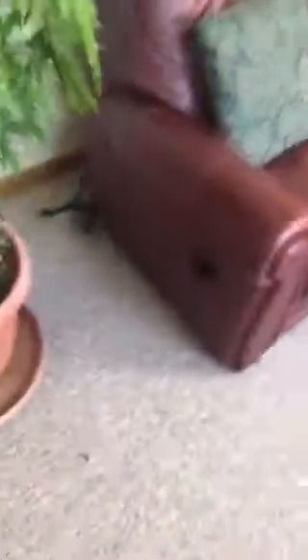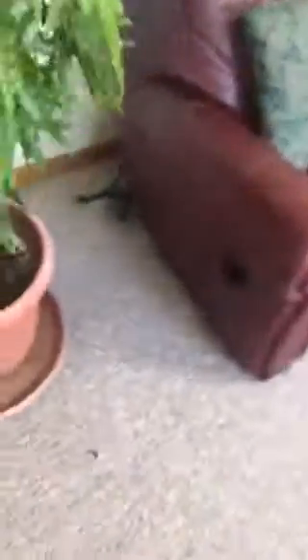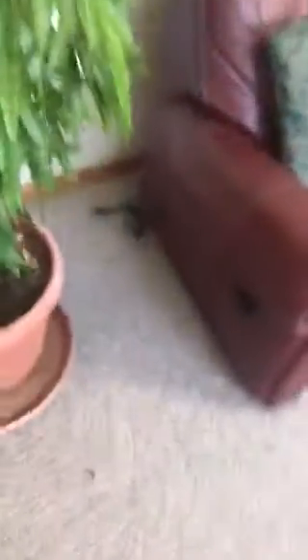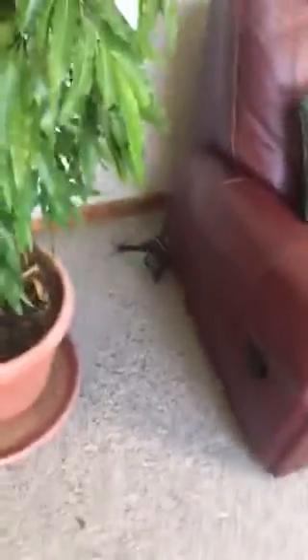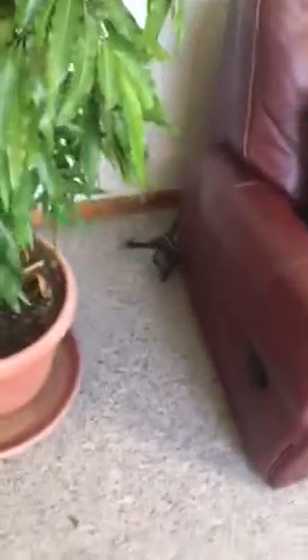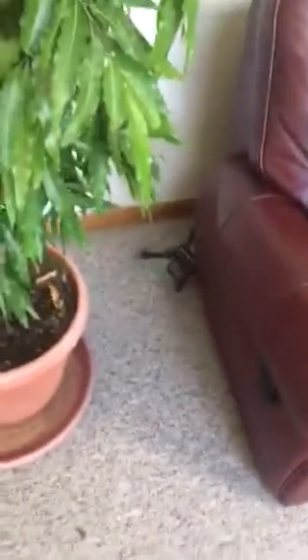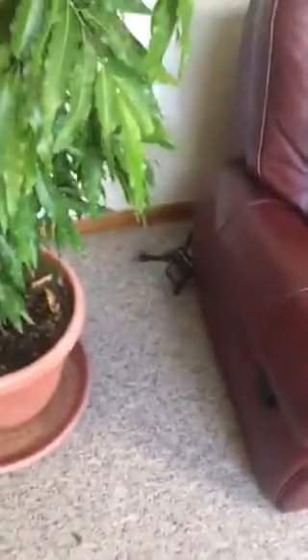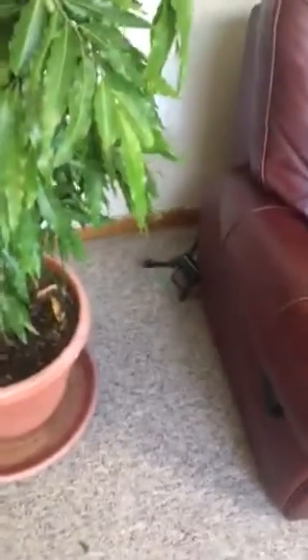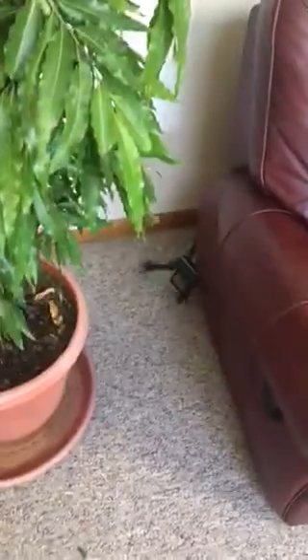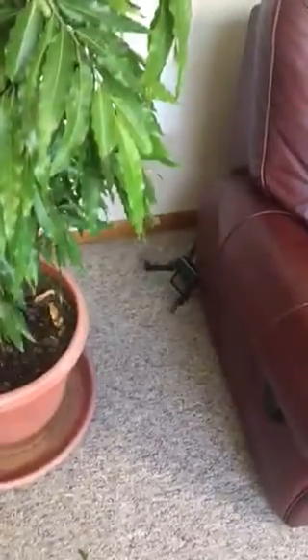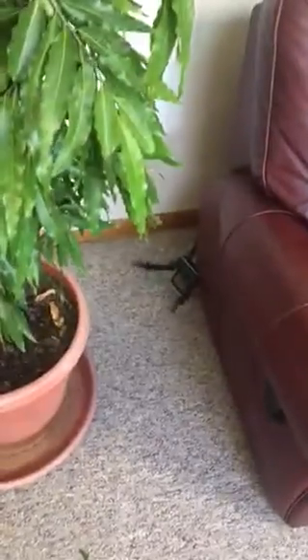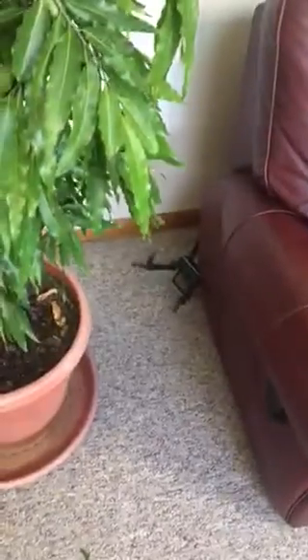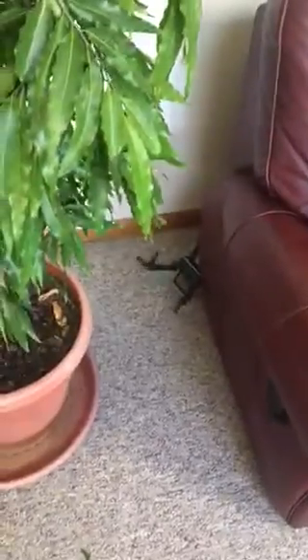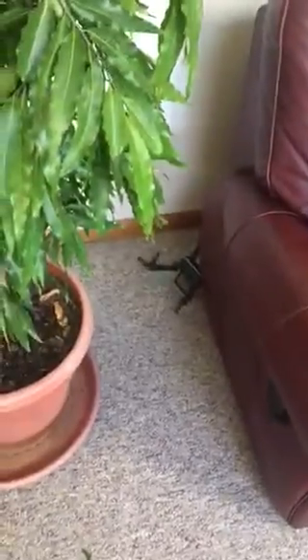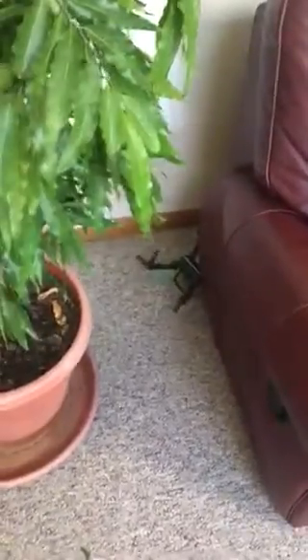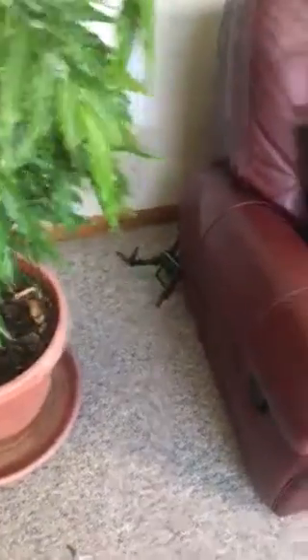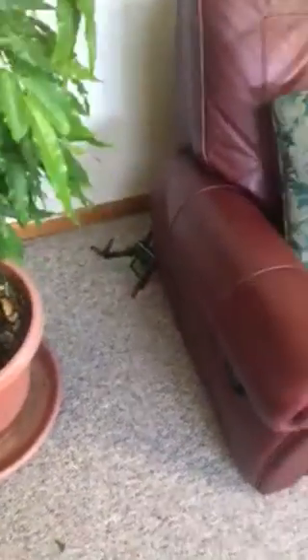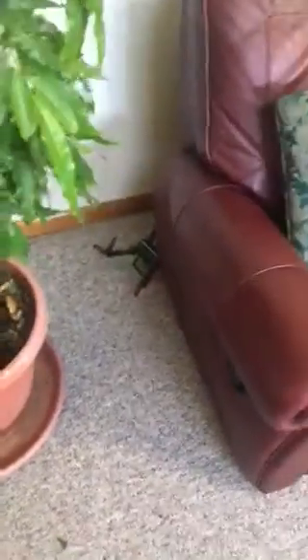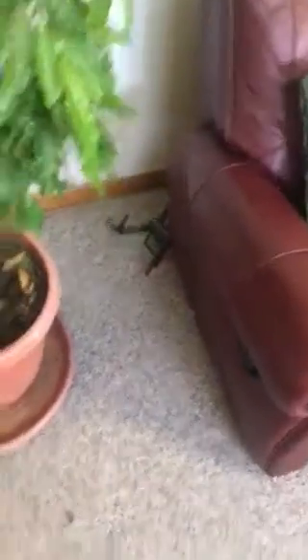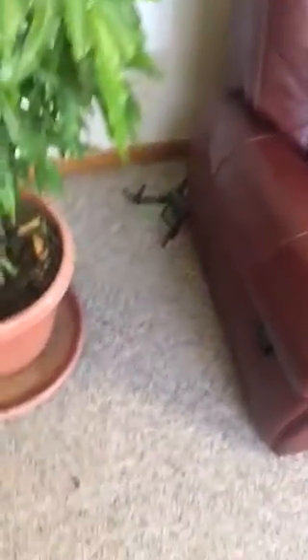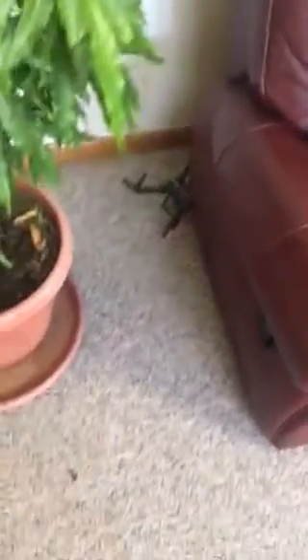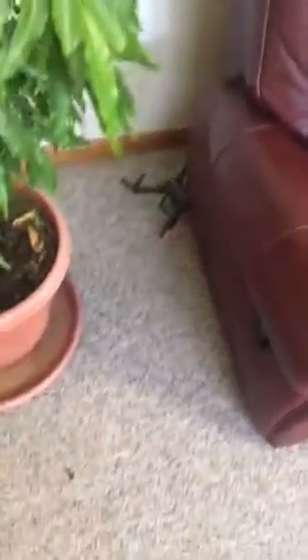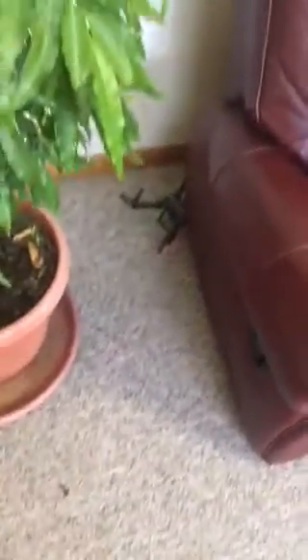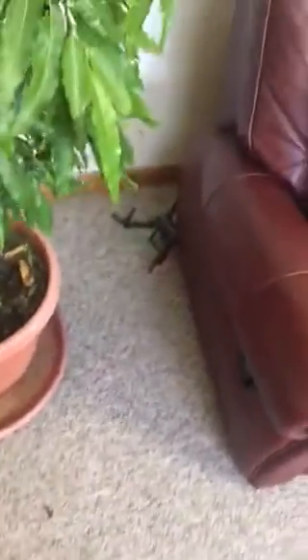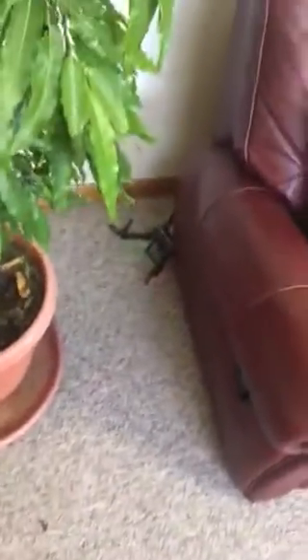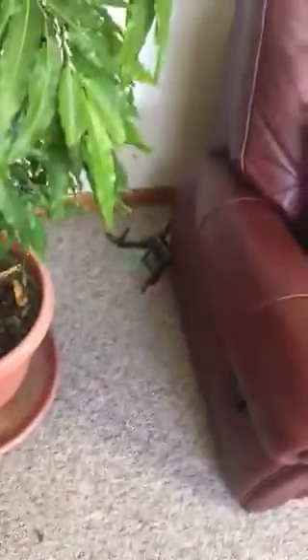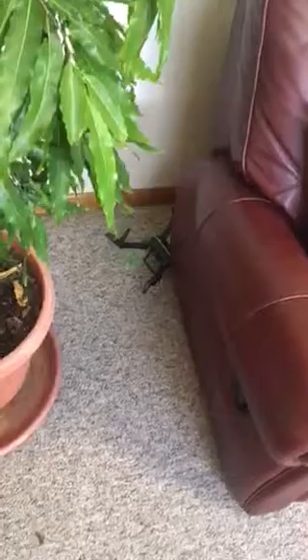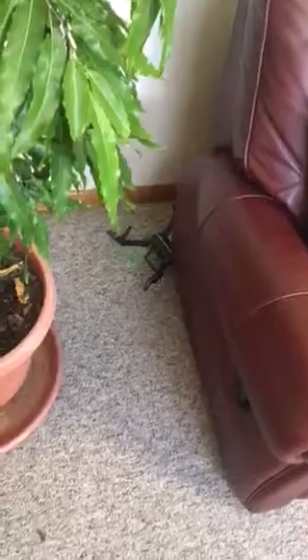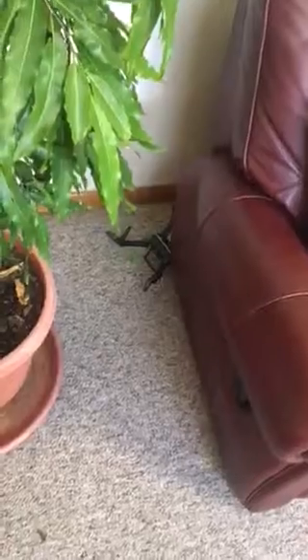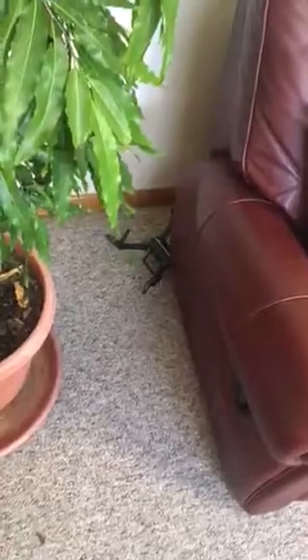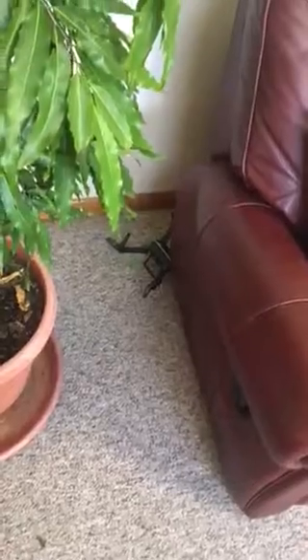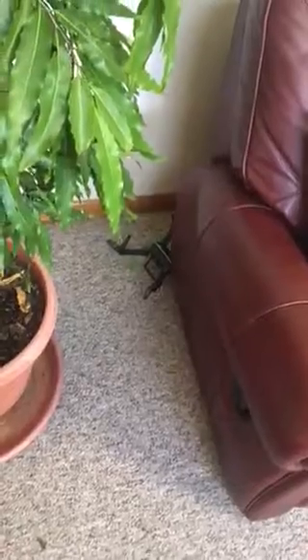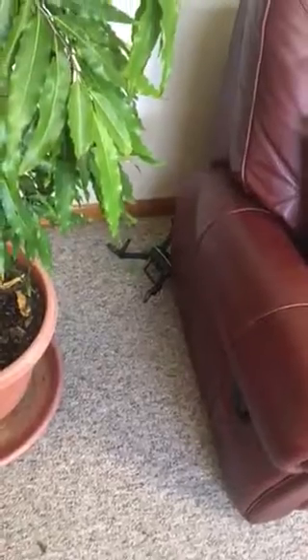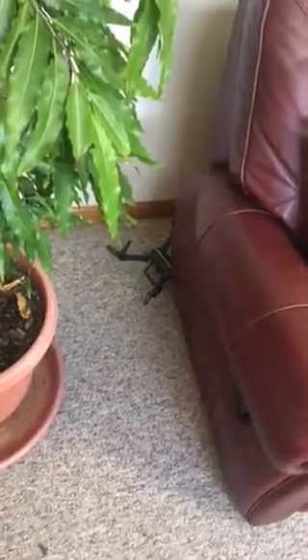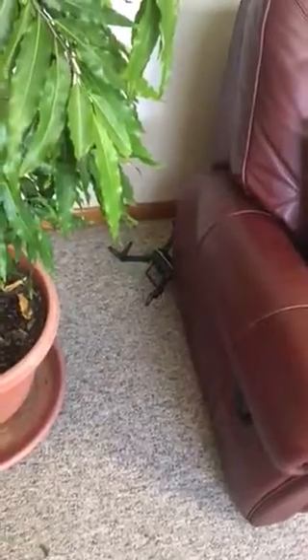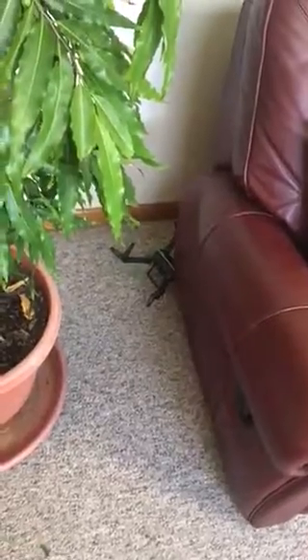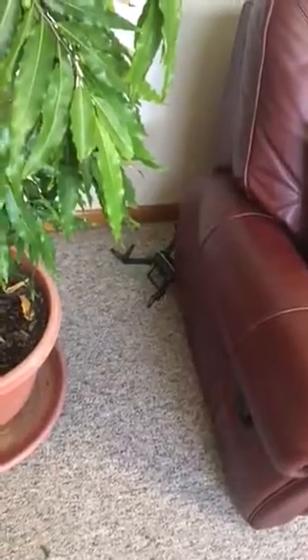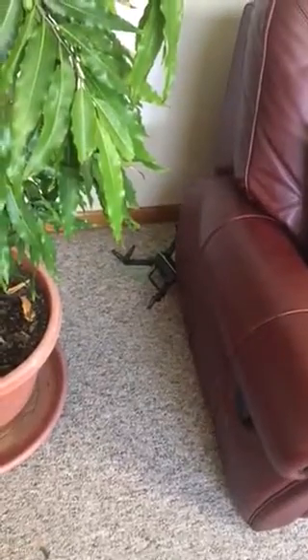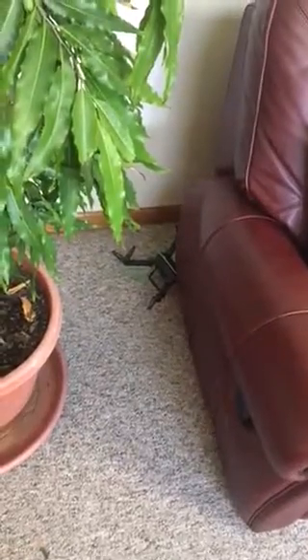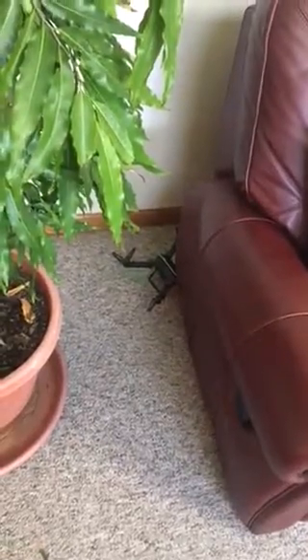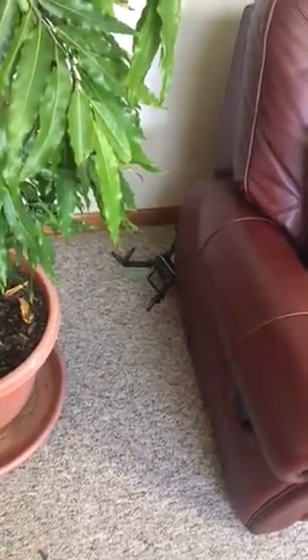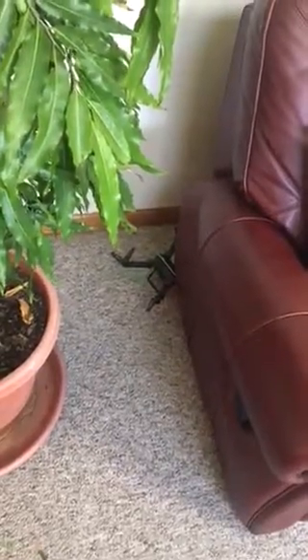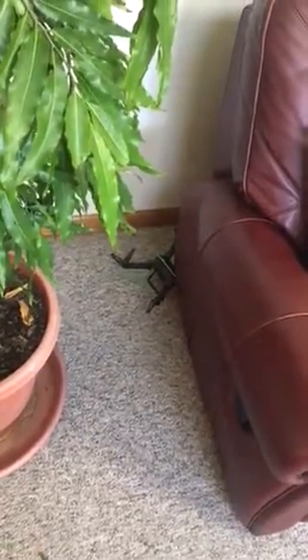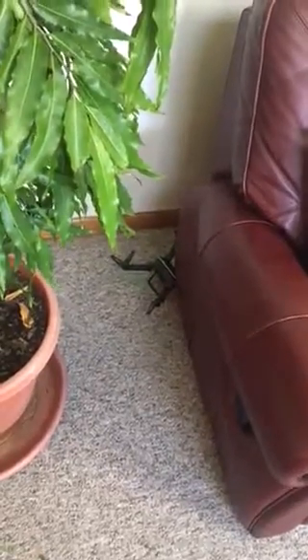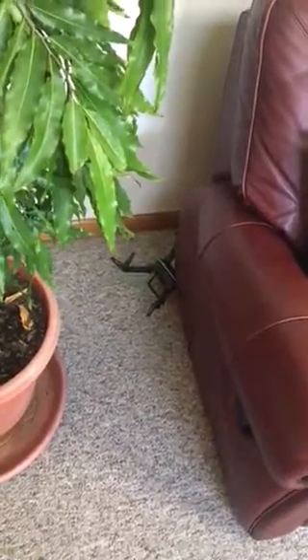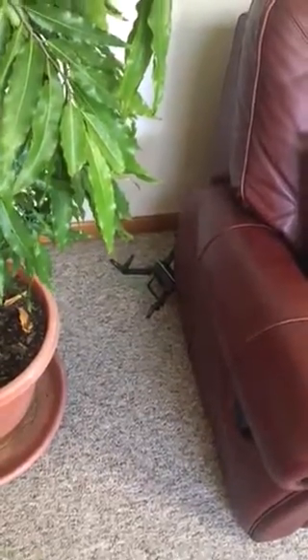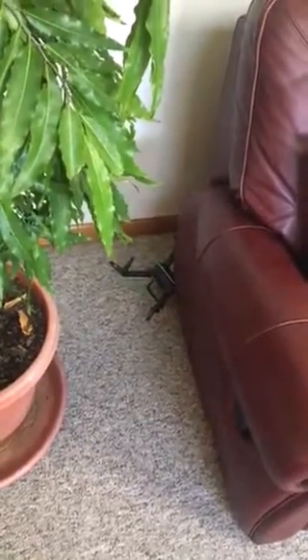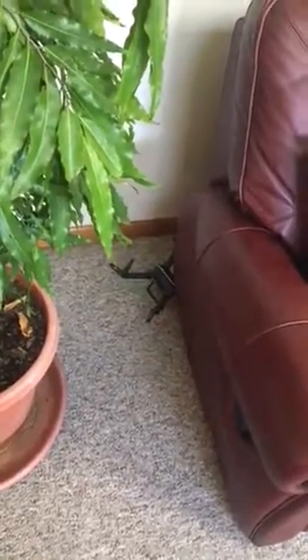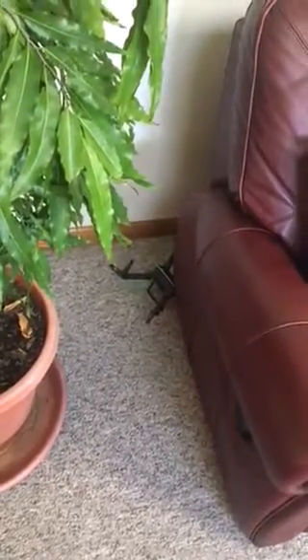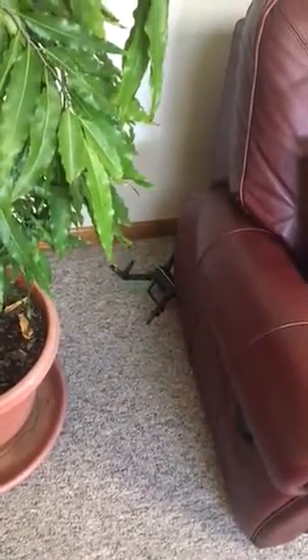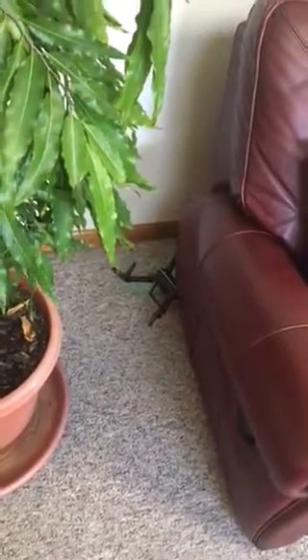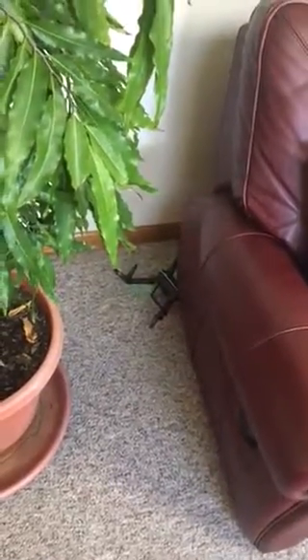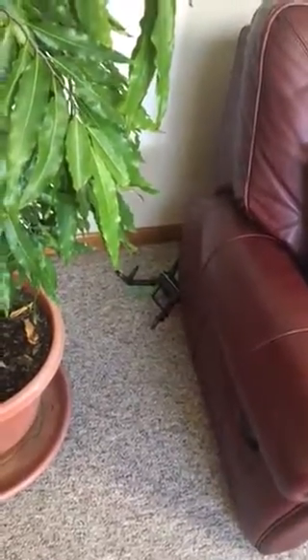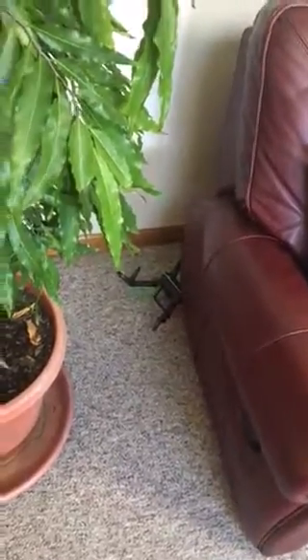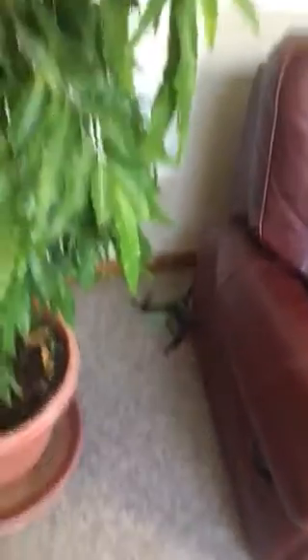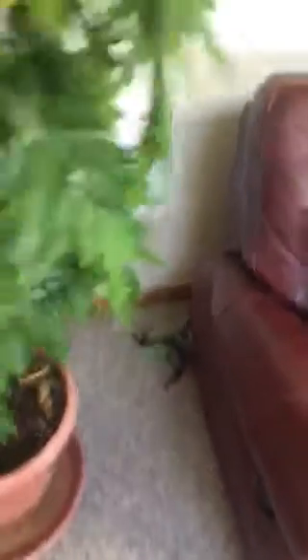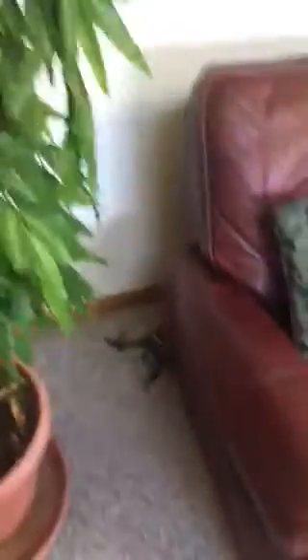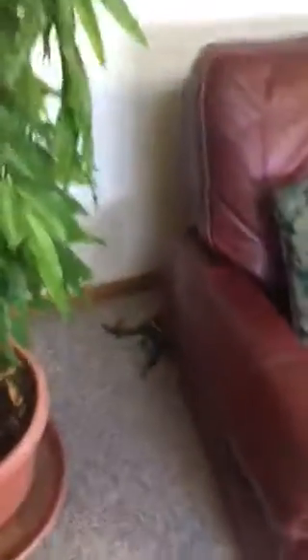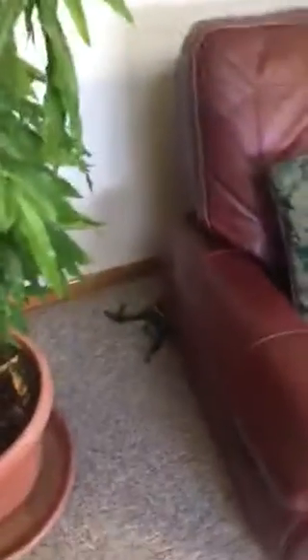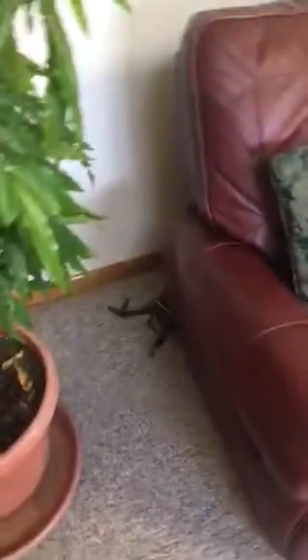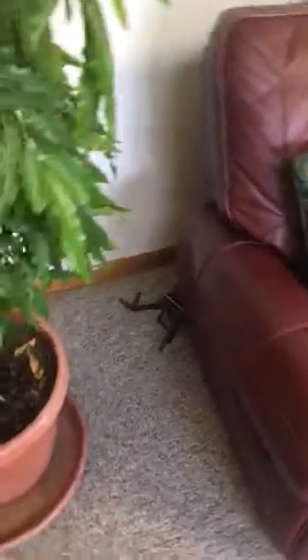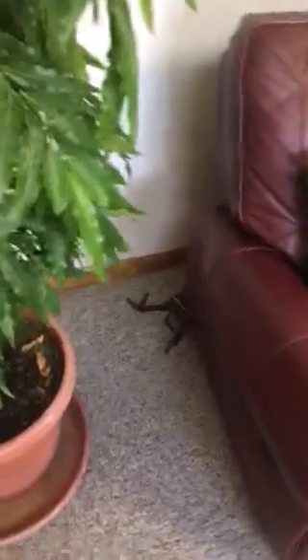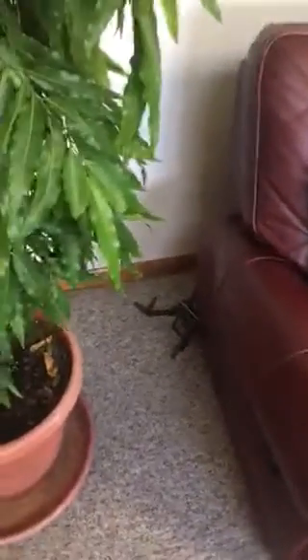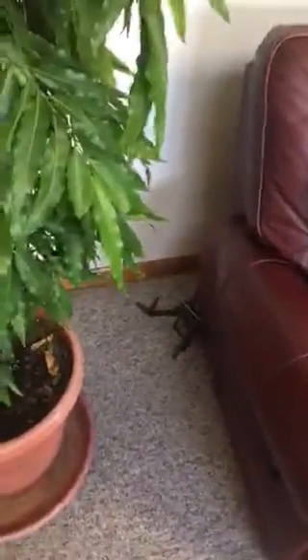Thank god I'm not in the military. Anyway, that's about it — I gotta go fix the plants or else I'm screwed.